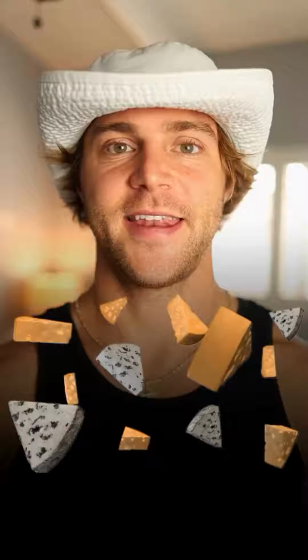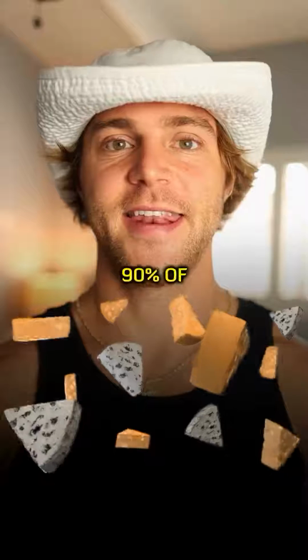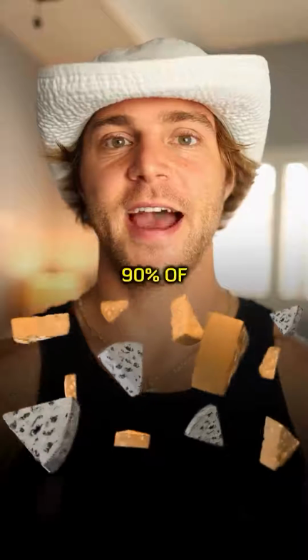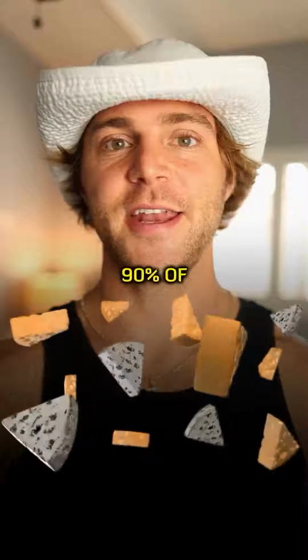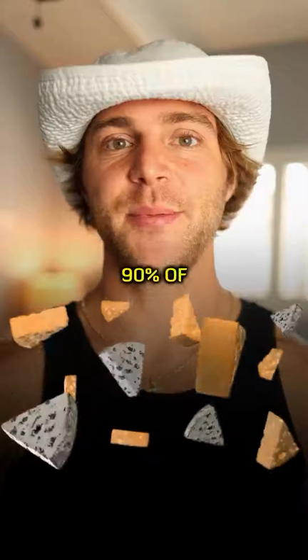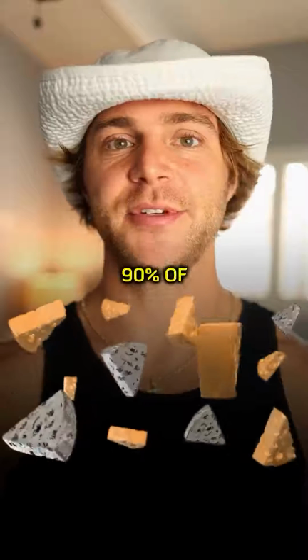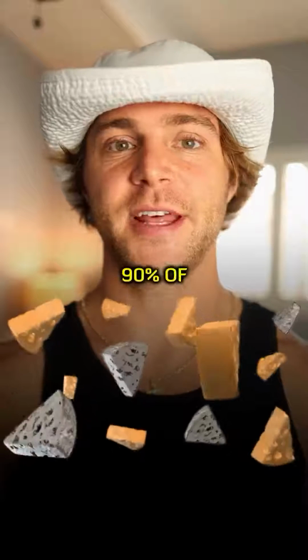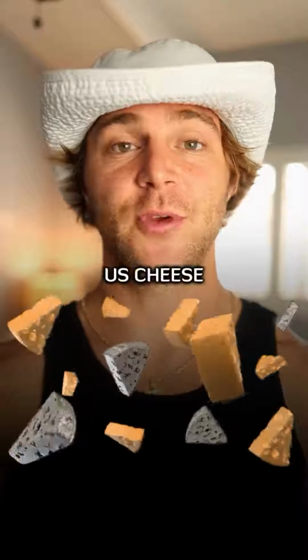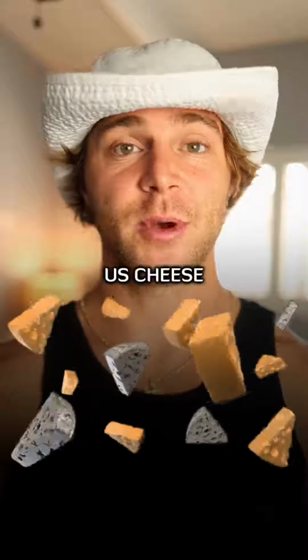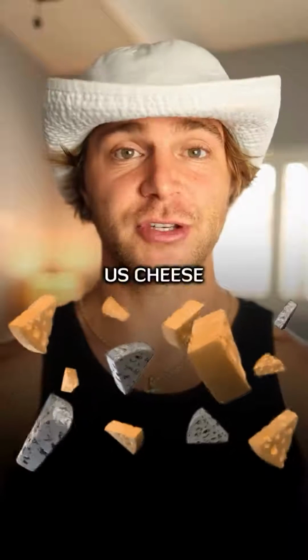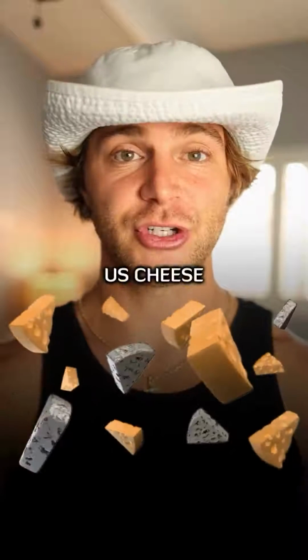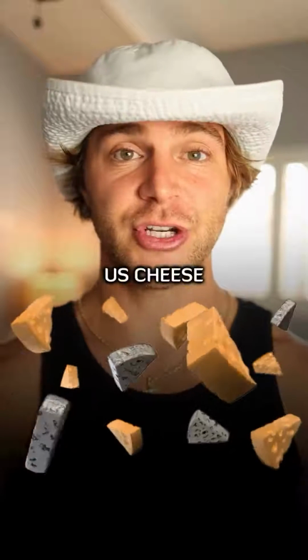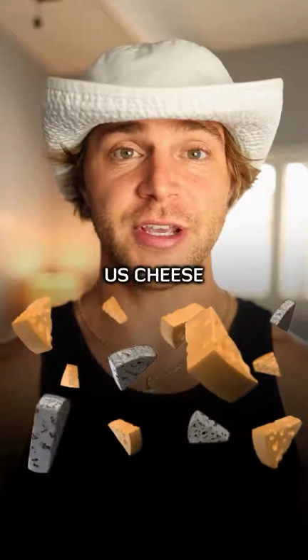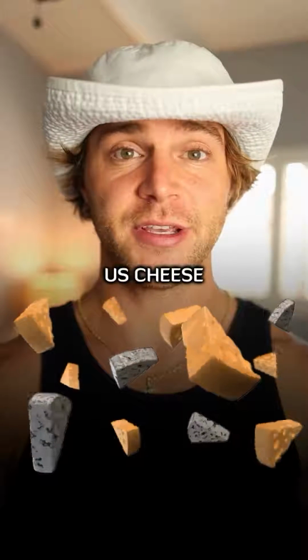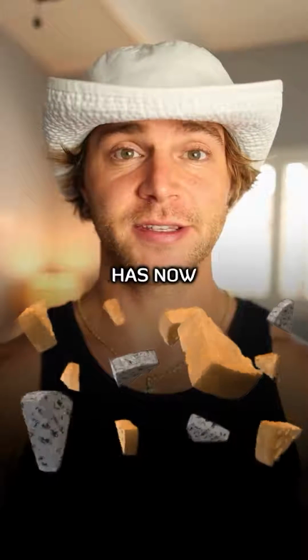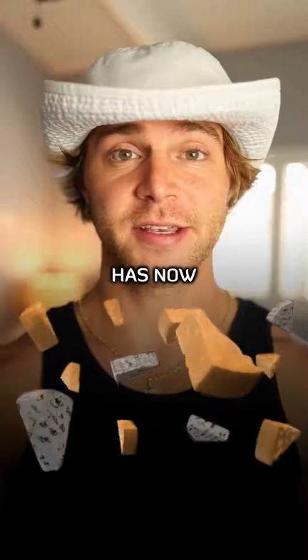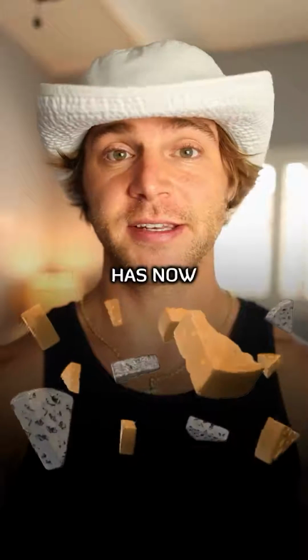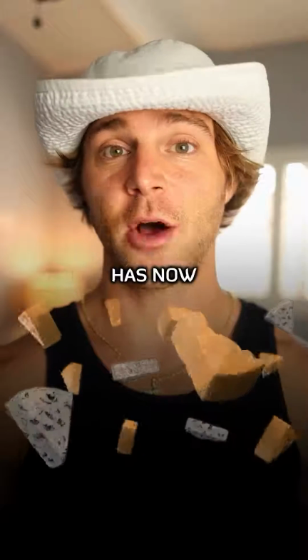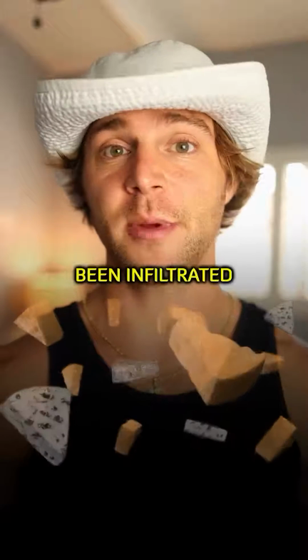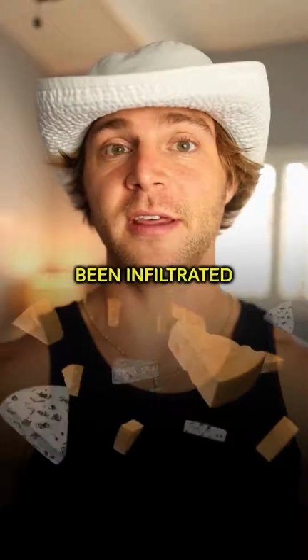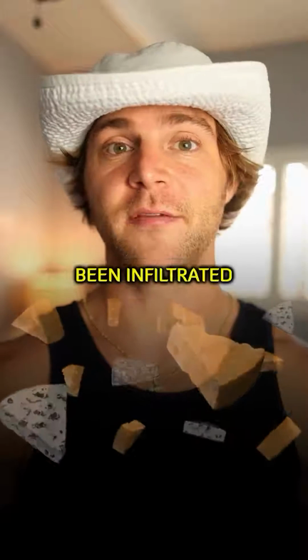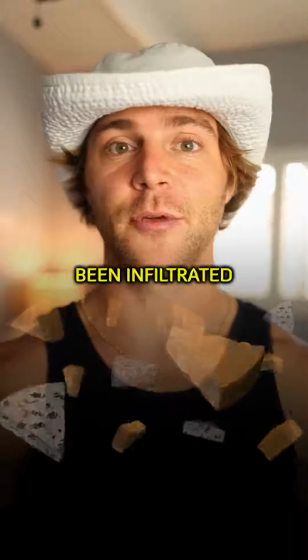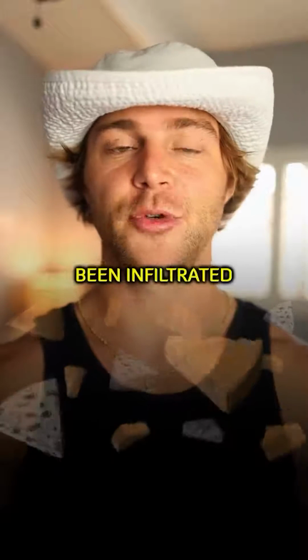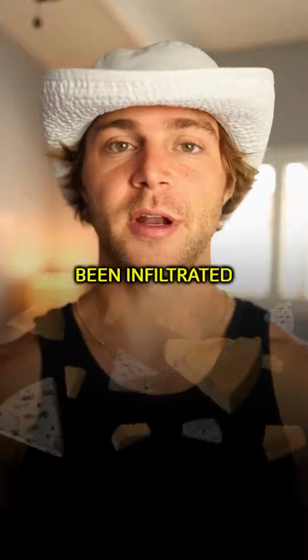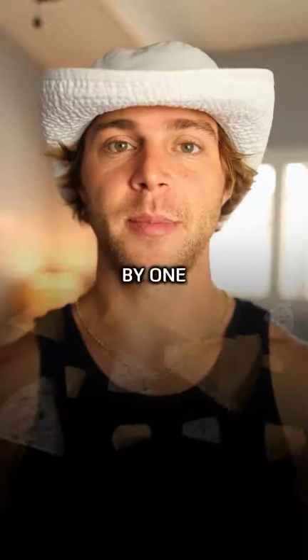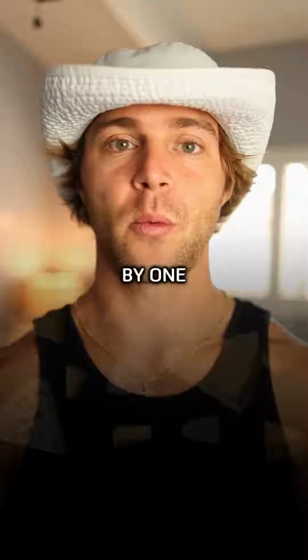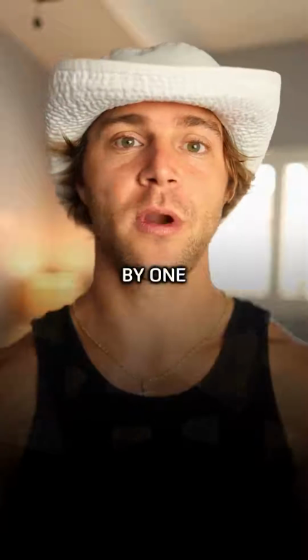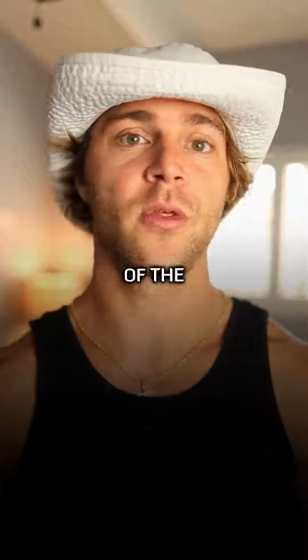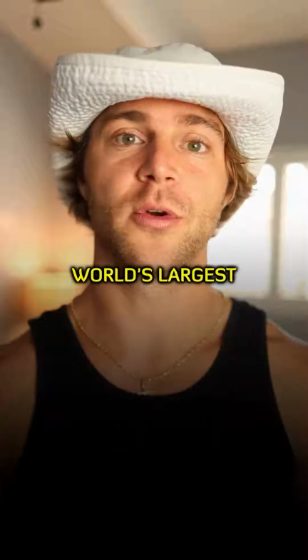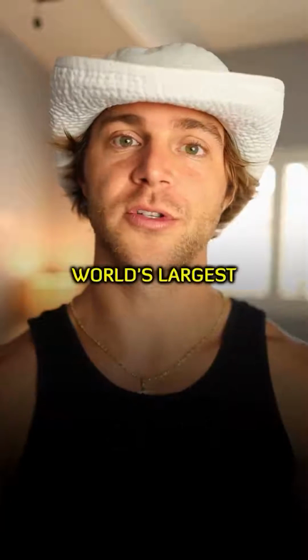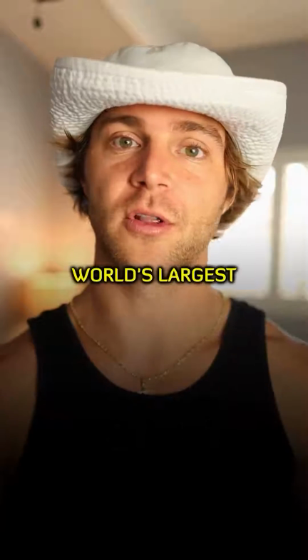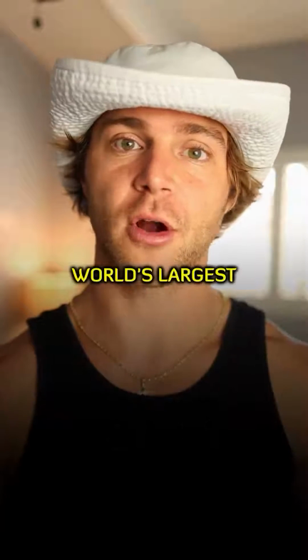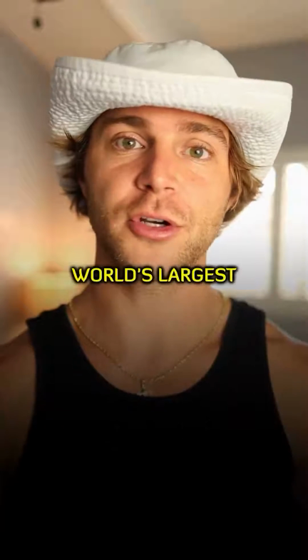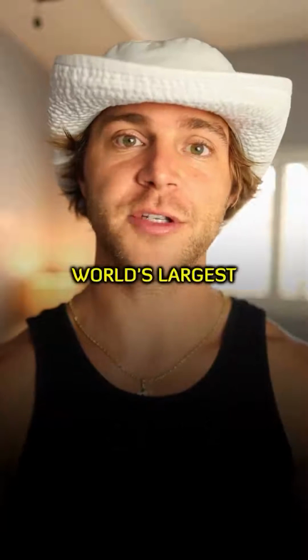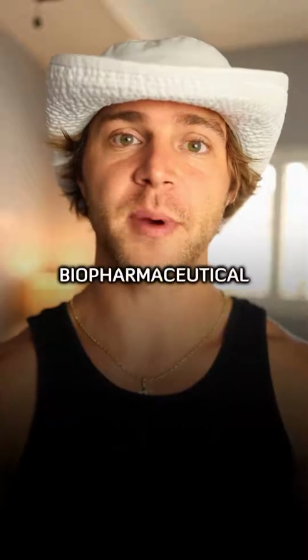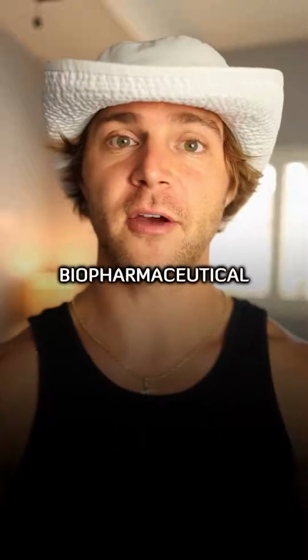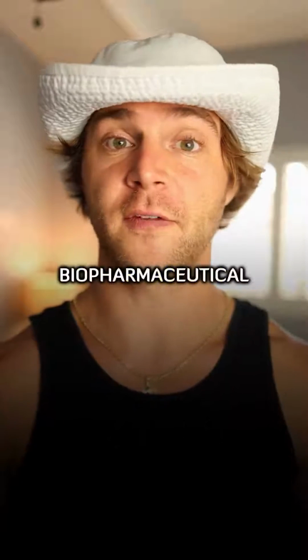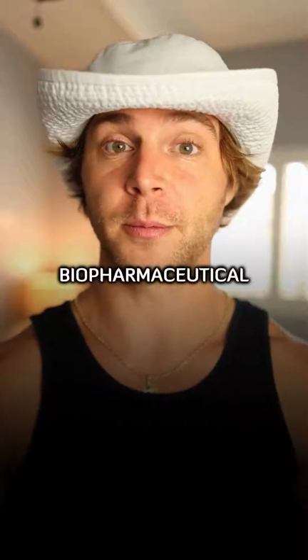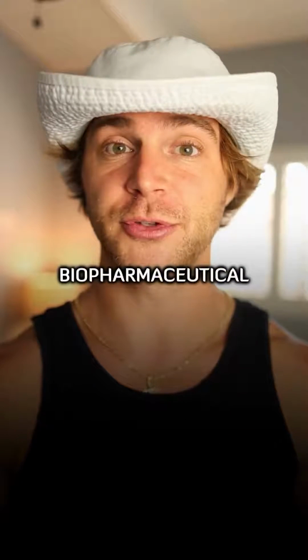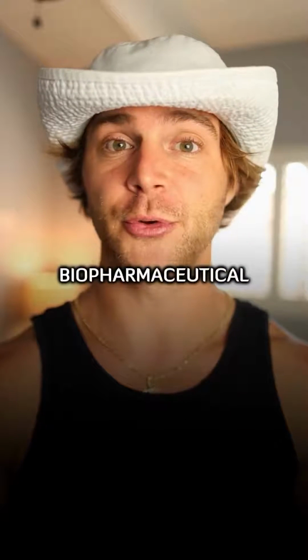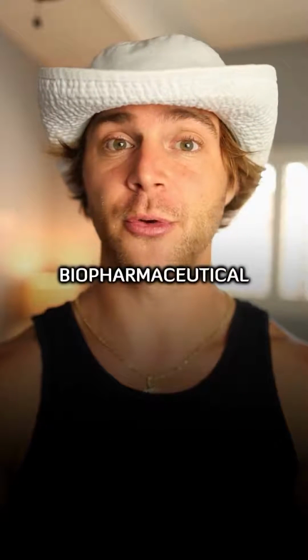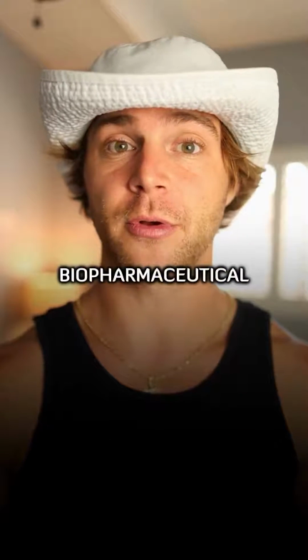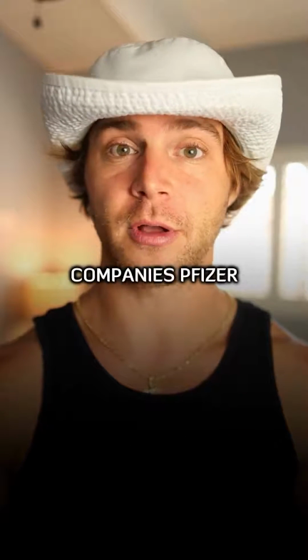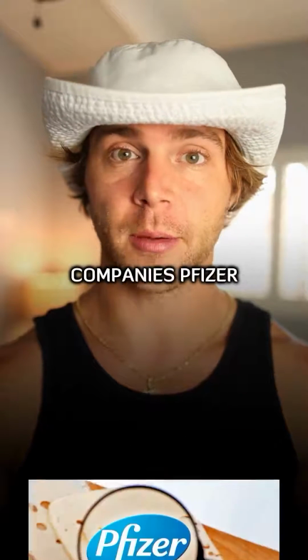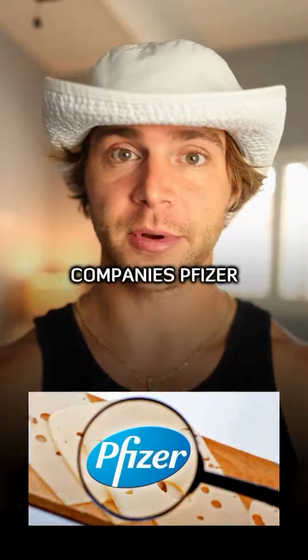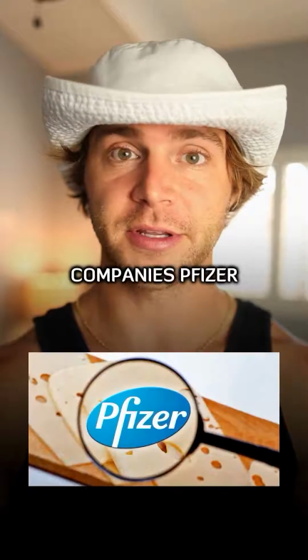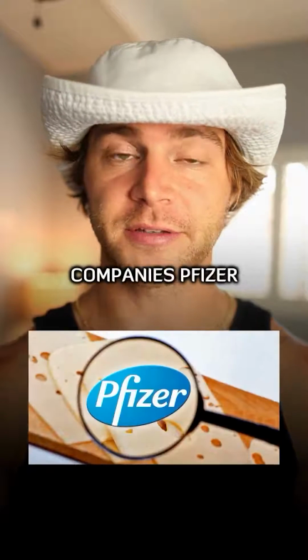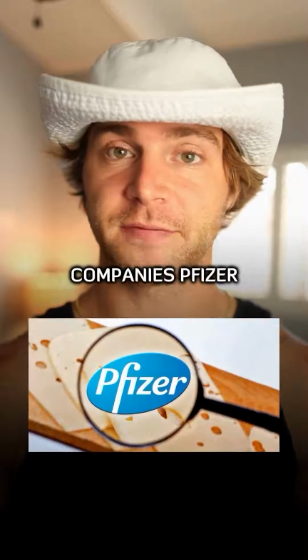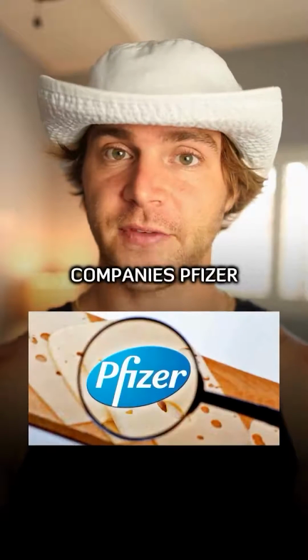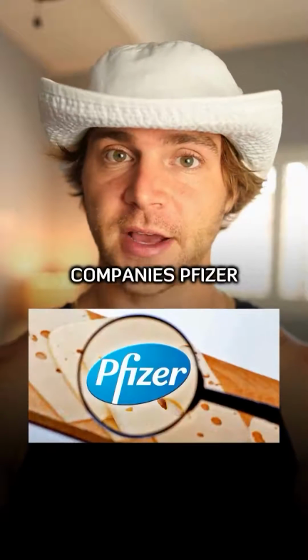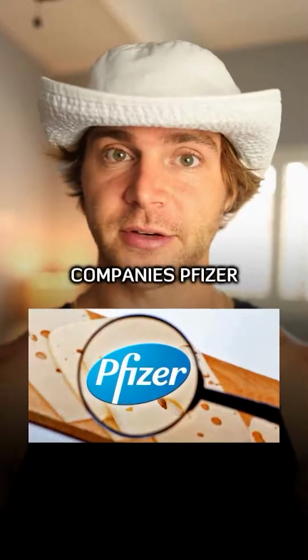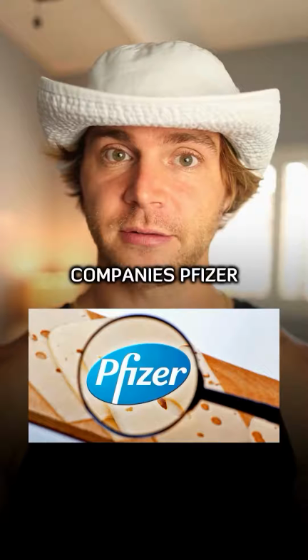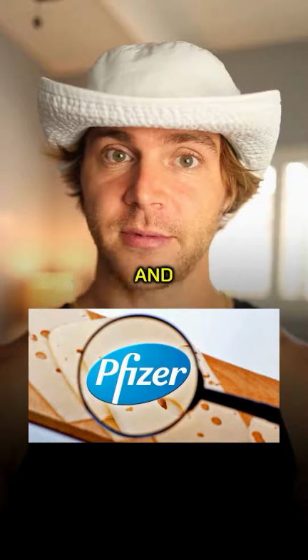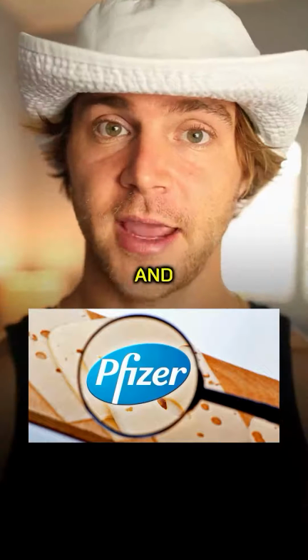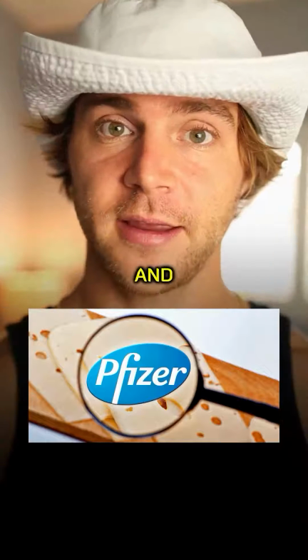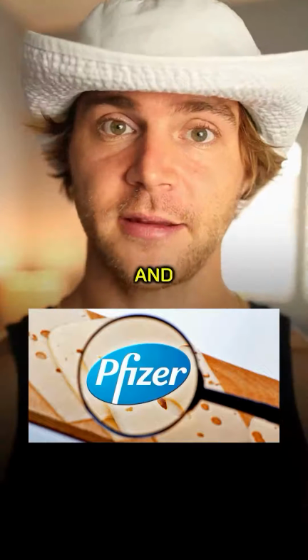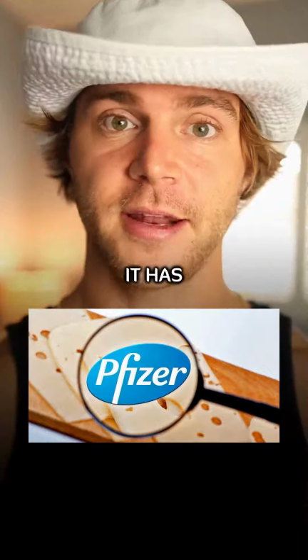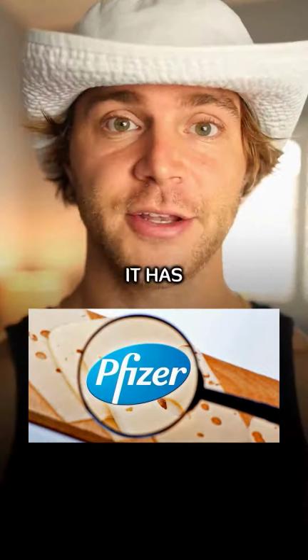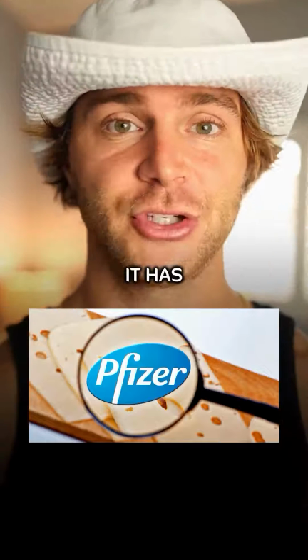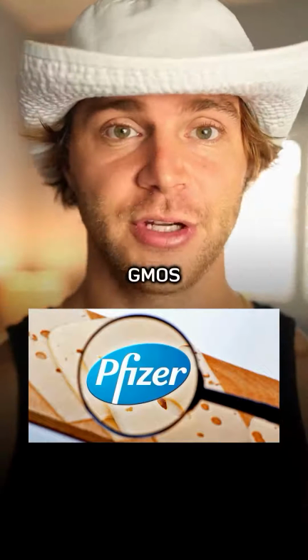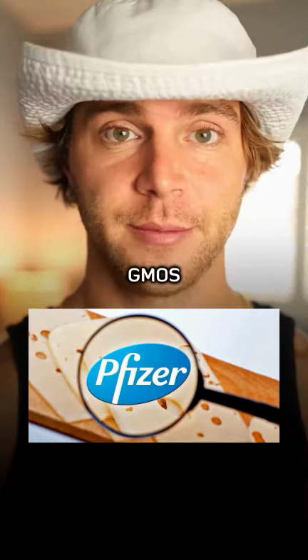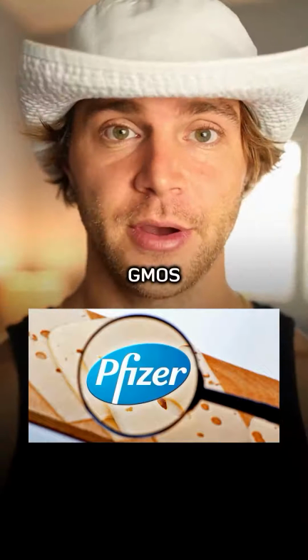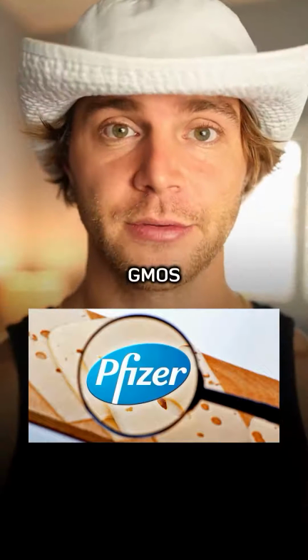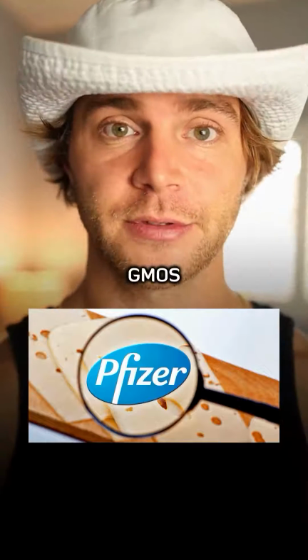90% of U.S. cheese has now been infiltrated by one of the world's largest biopharmaceutical companies, Pfizer, and it has GMOs.